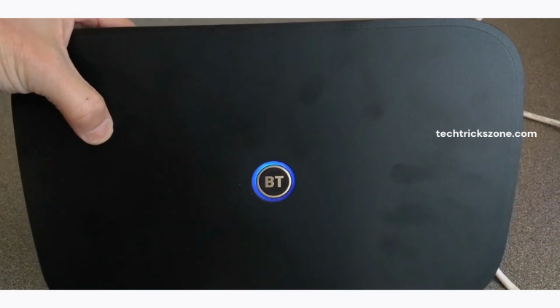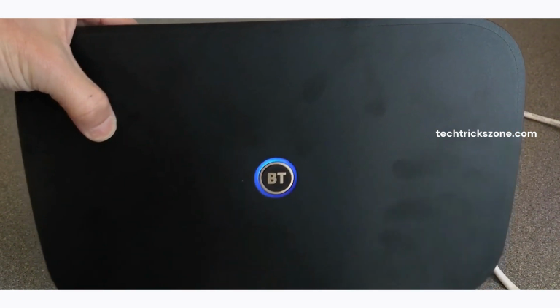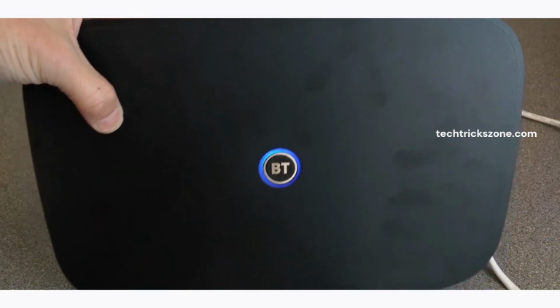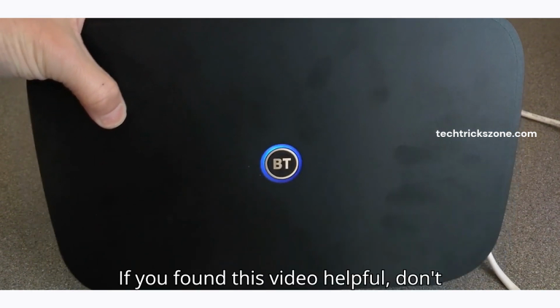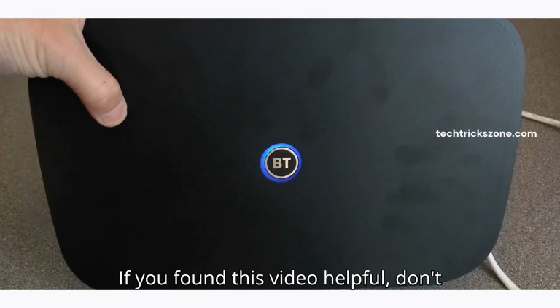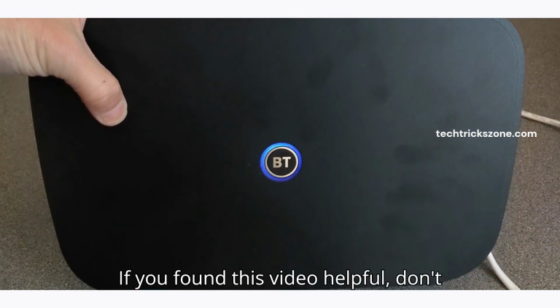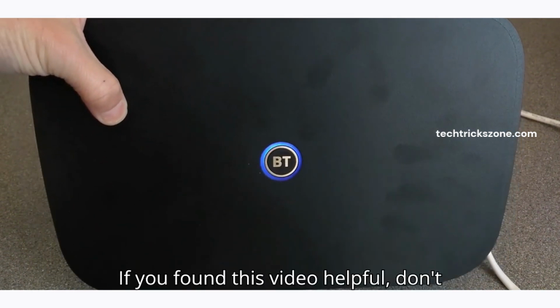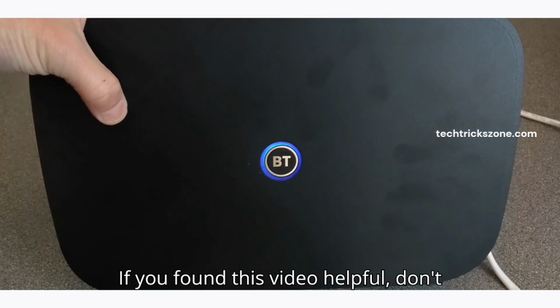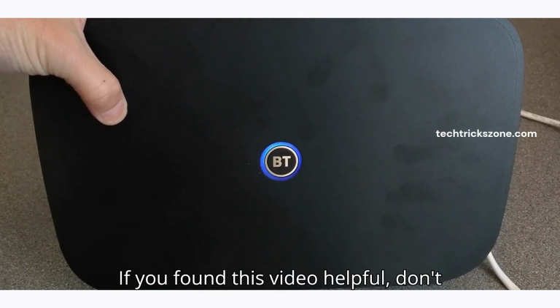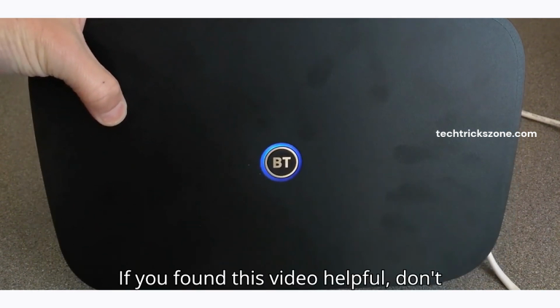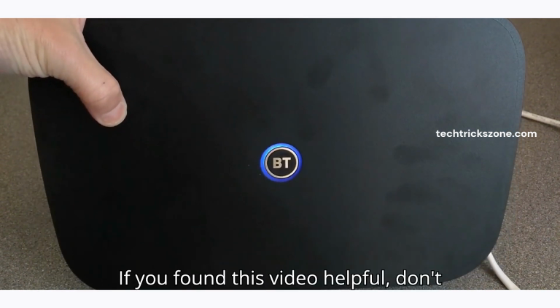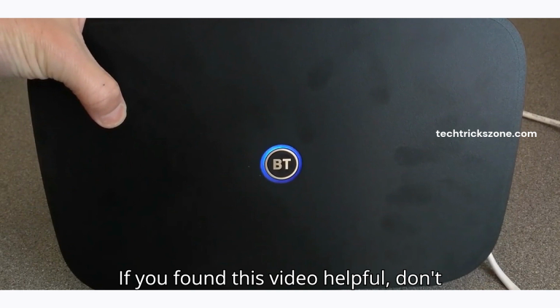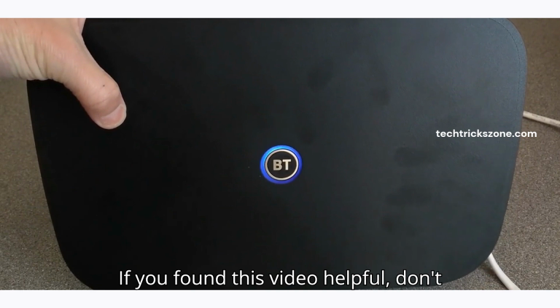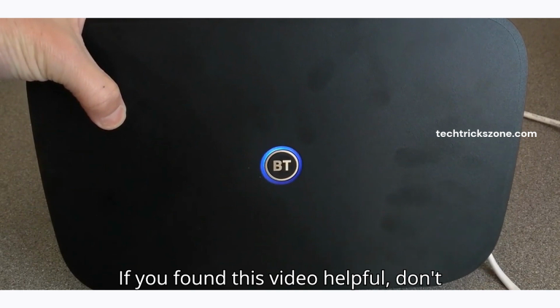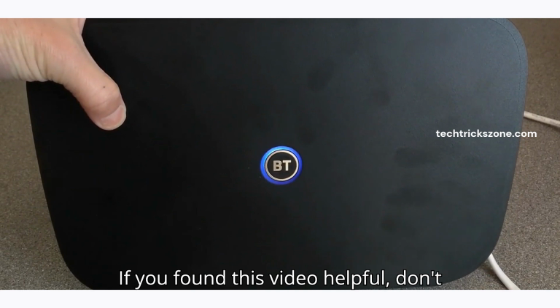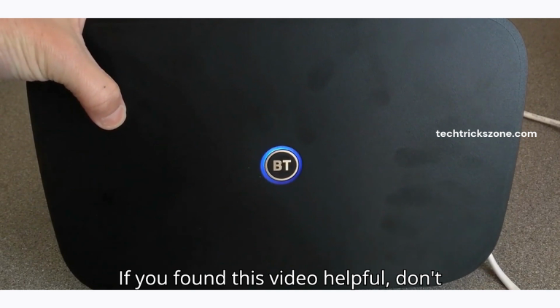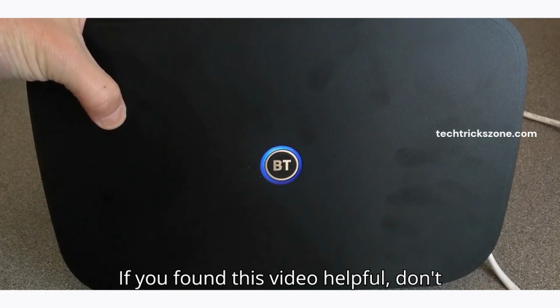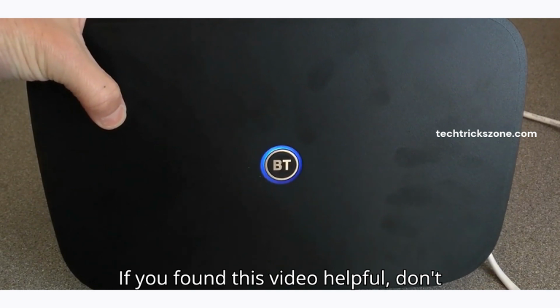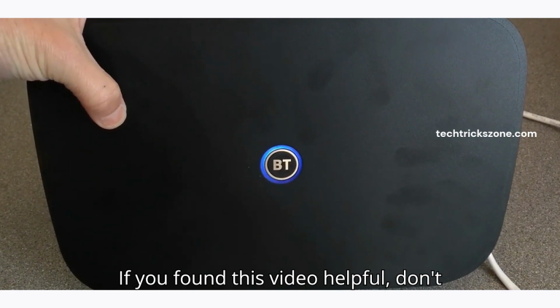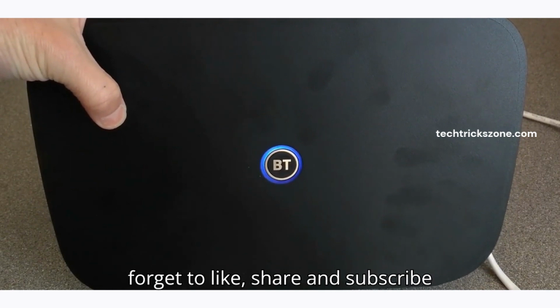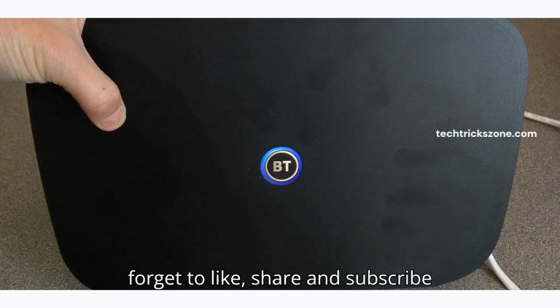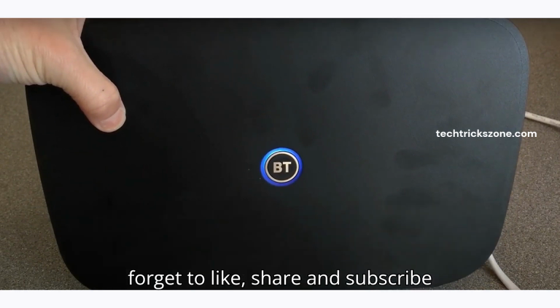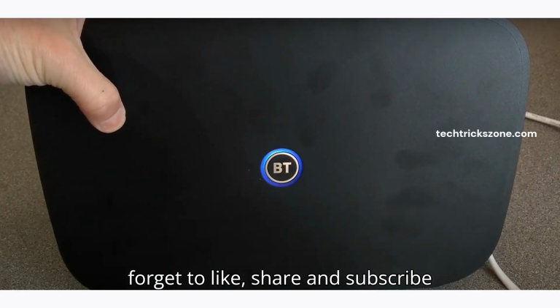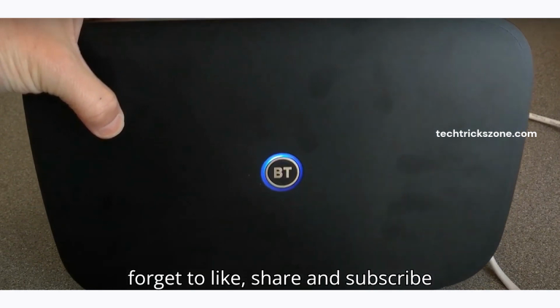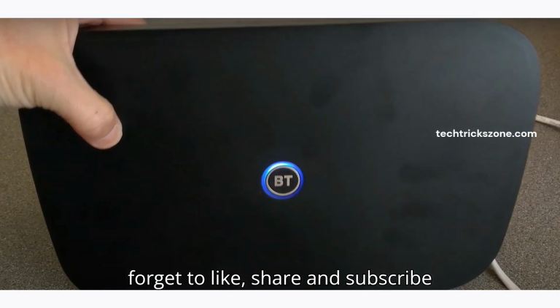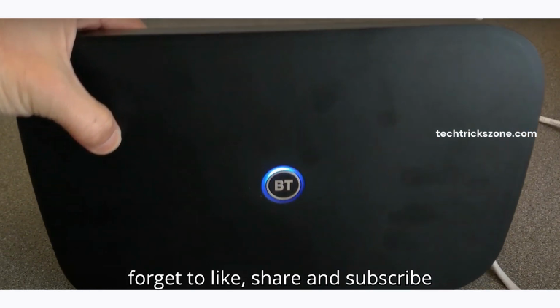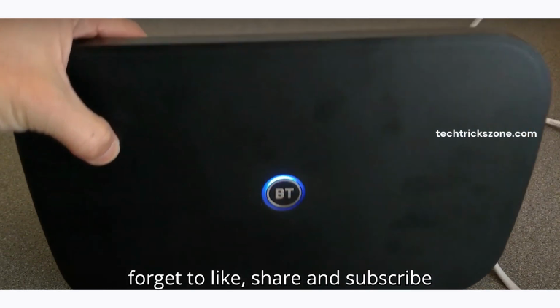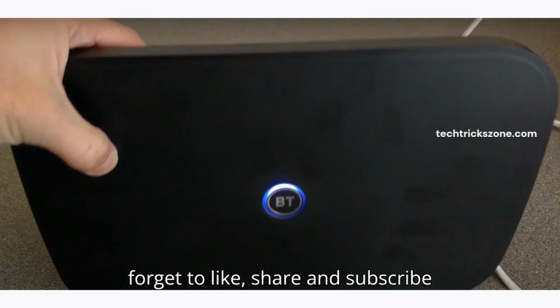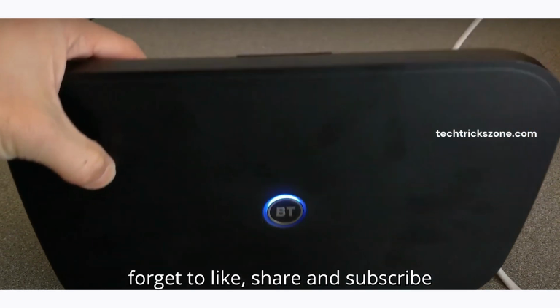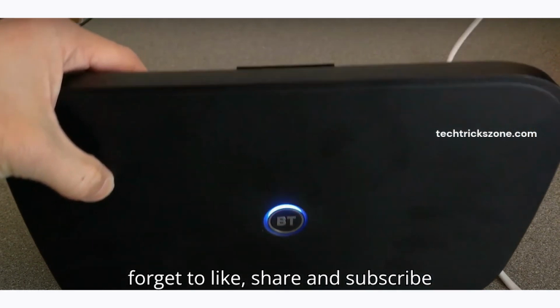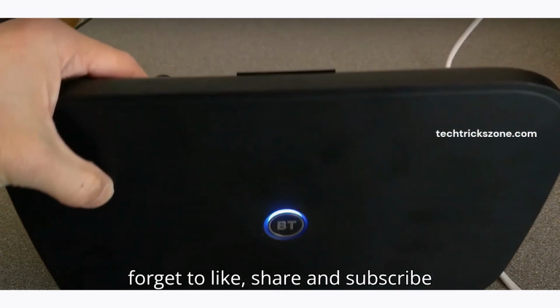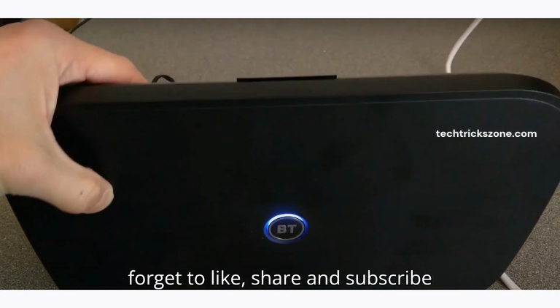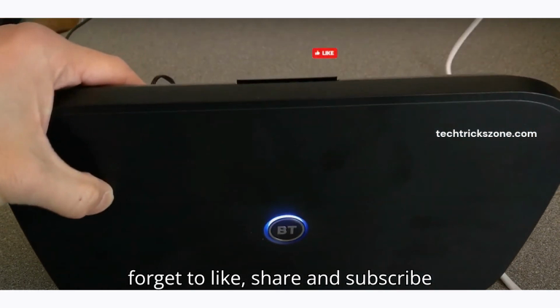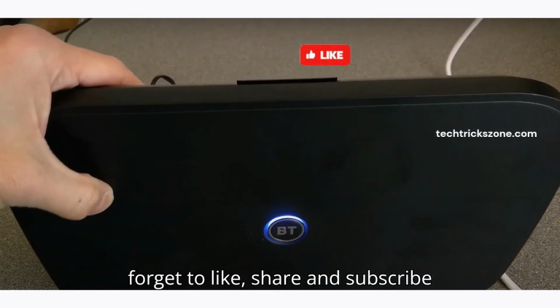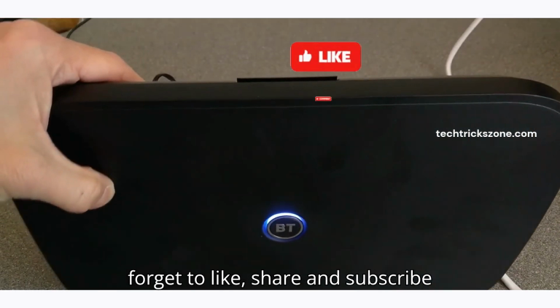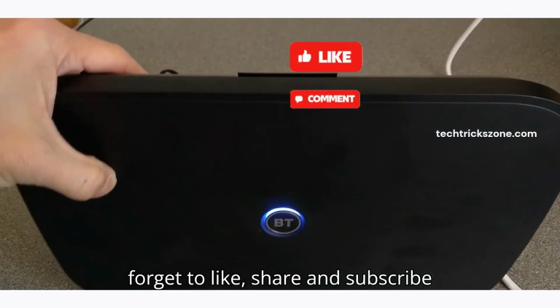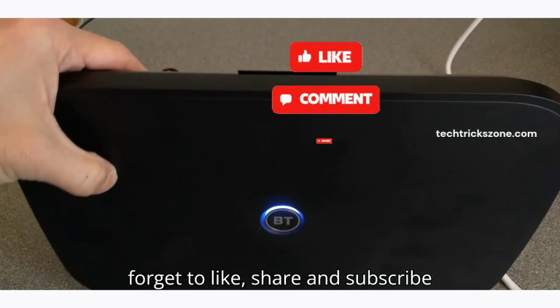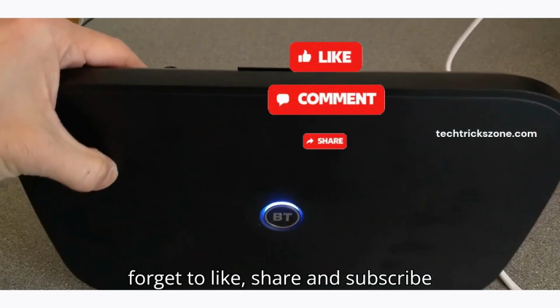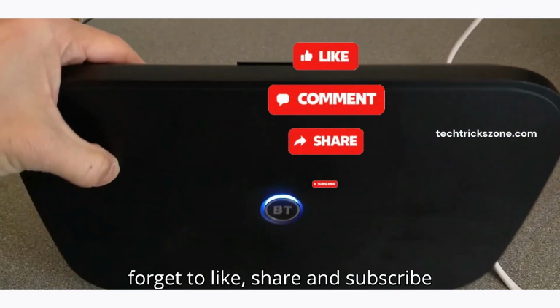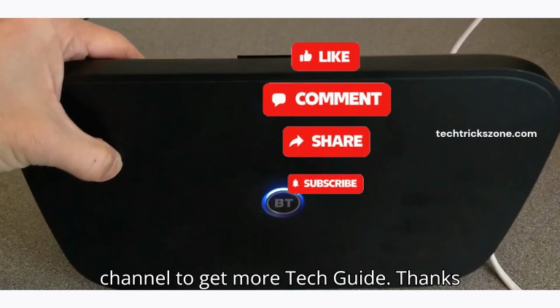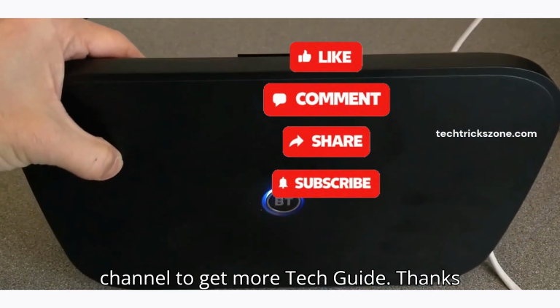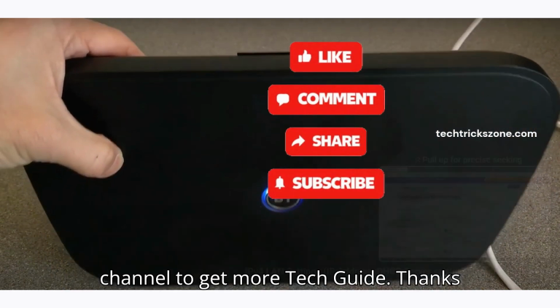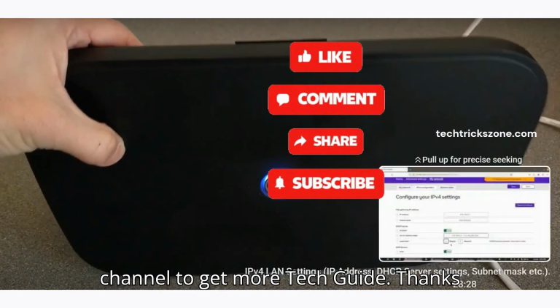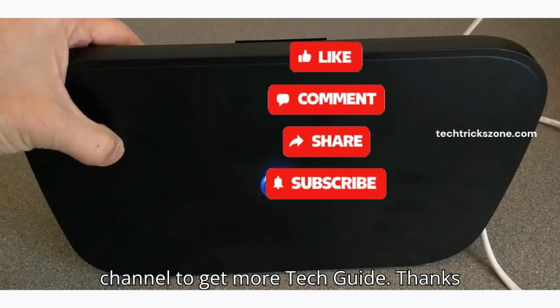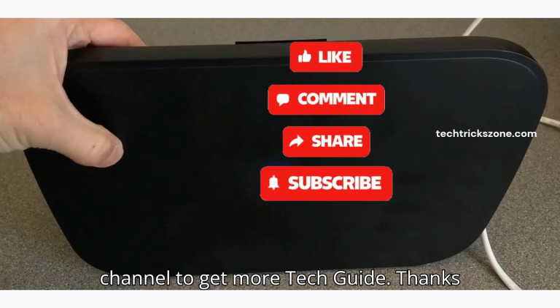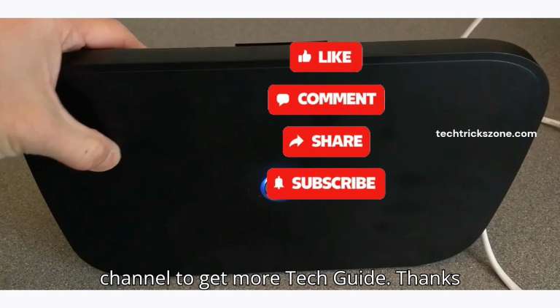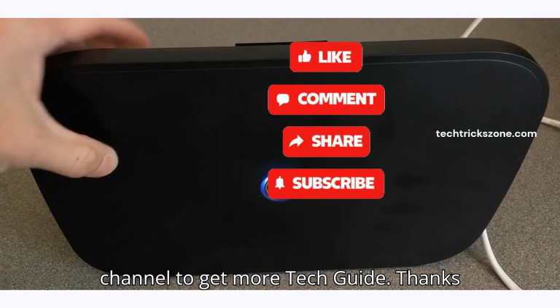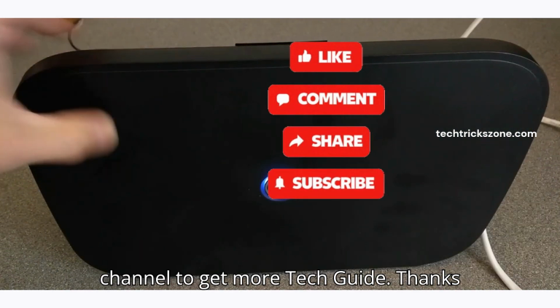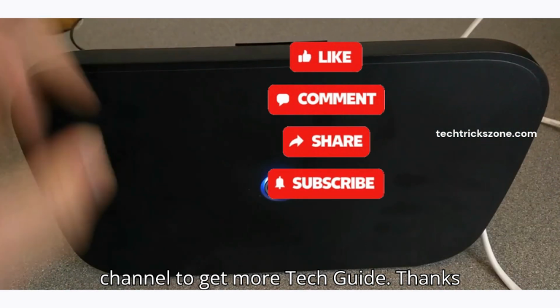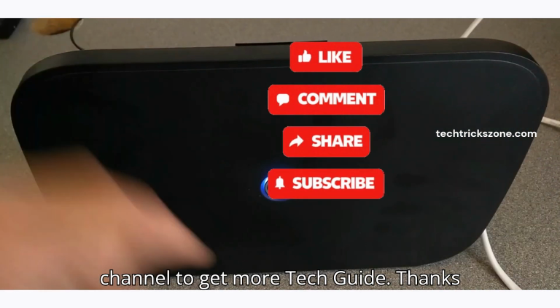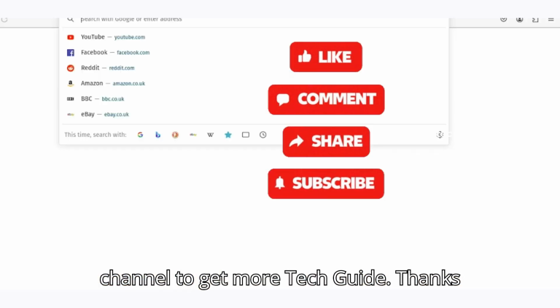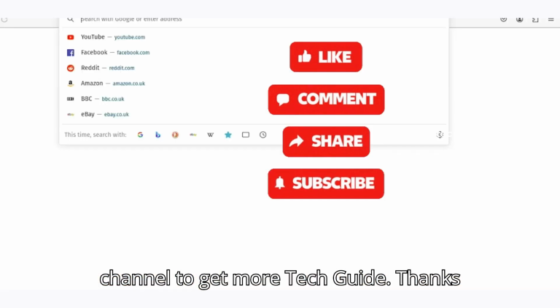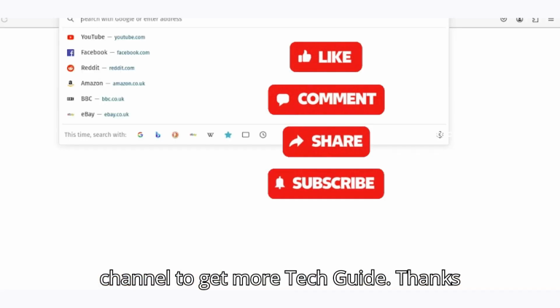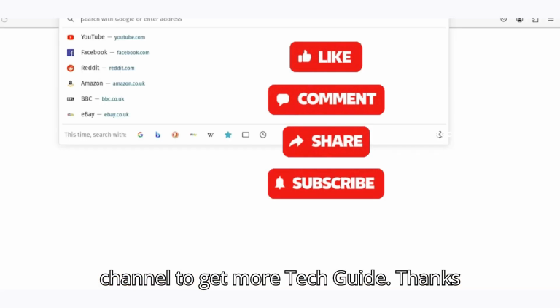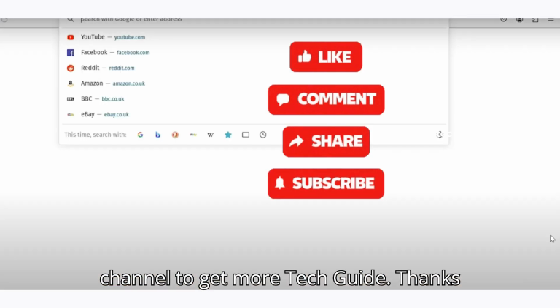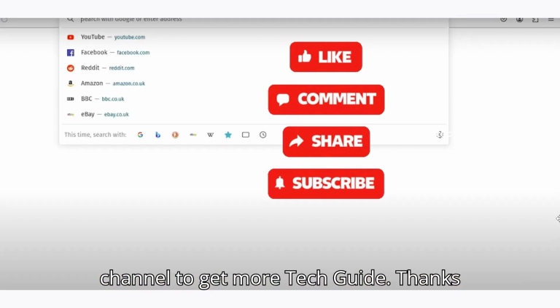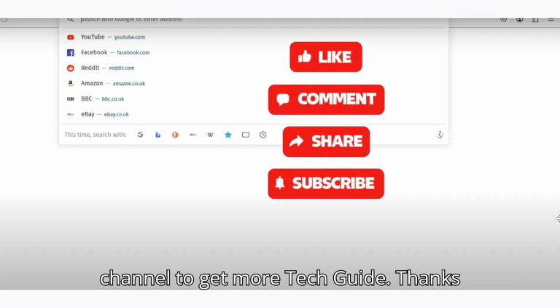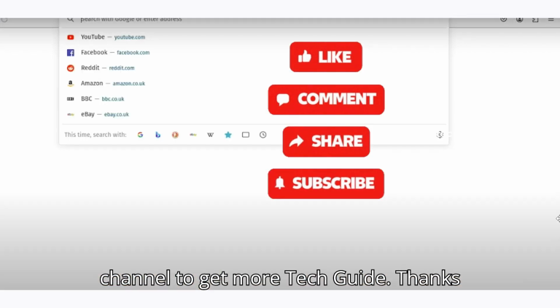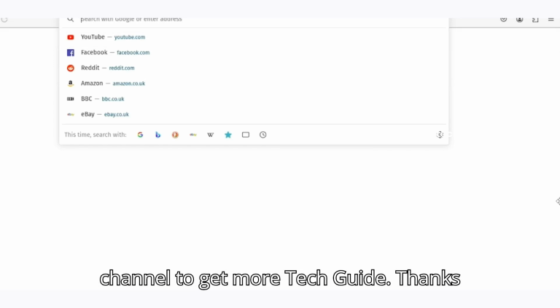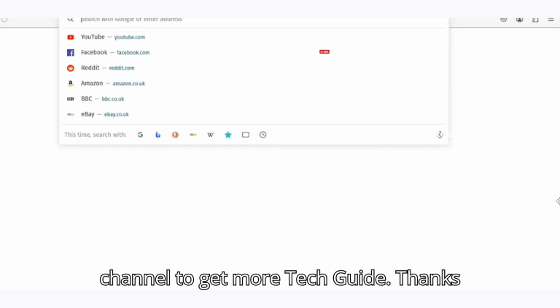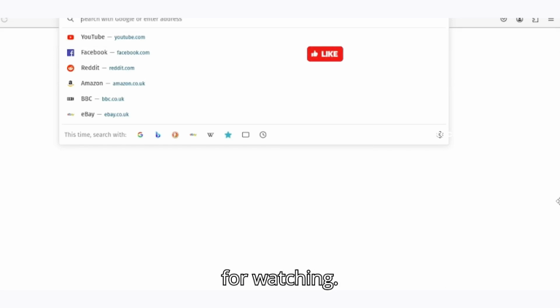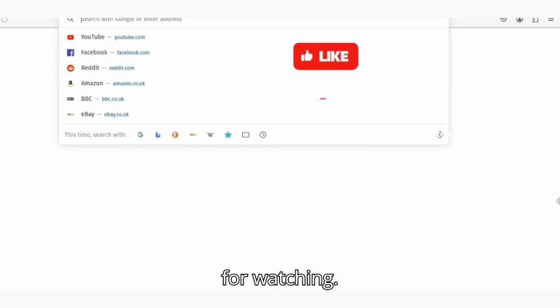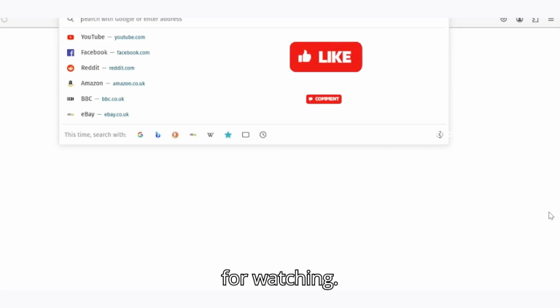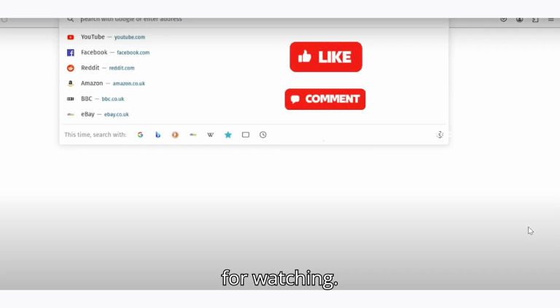If you found this video helpful, don't forget to like, share, and subscribe to the channel to get more tech guides. Thanks for watching.